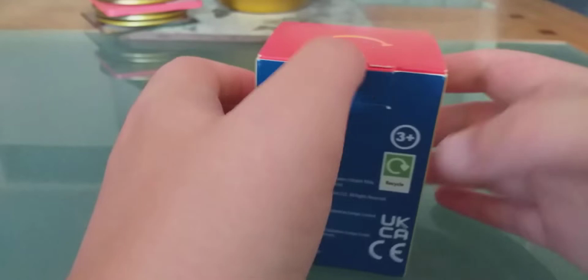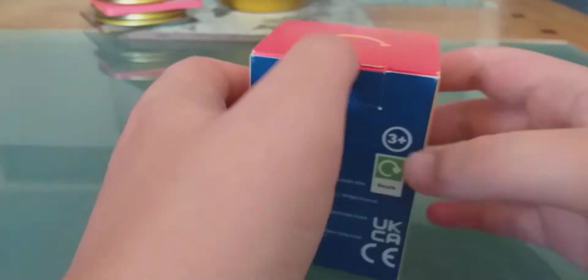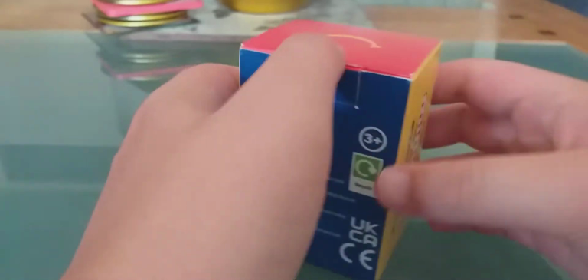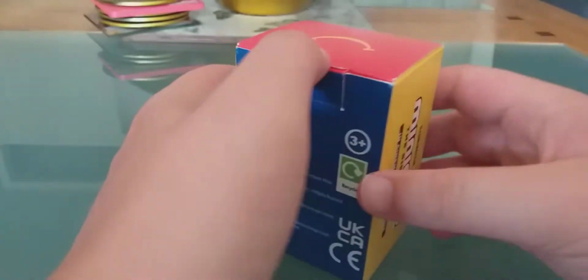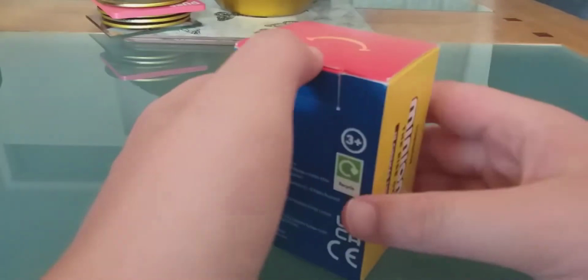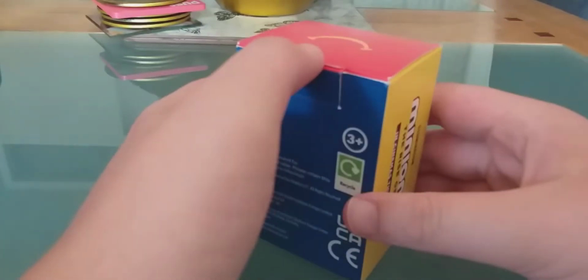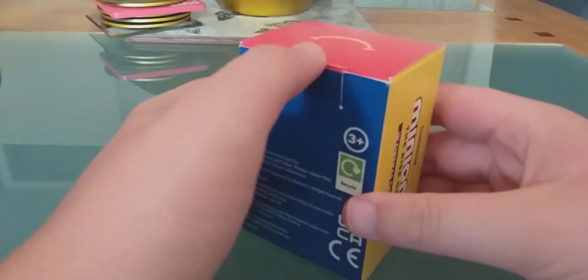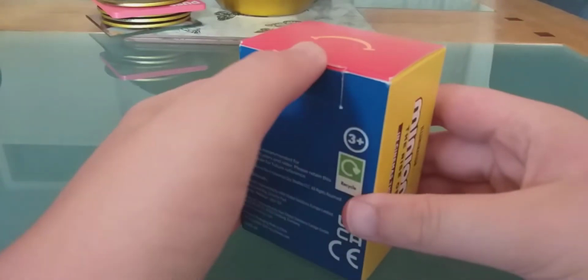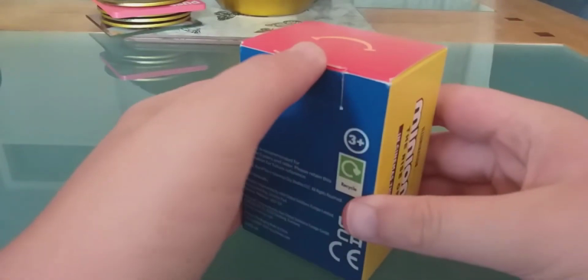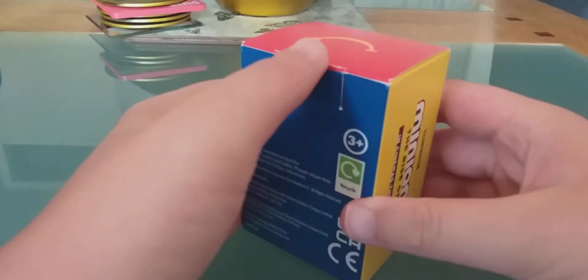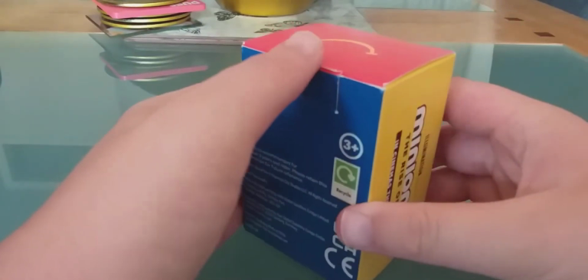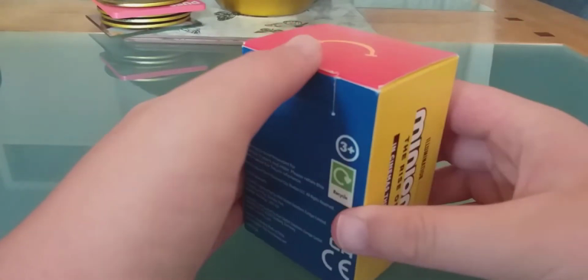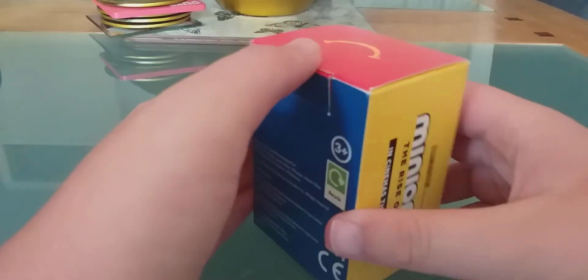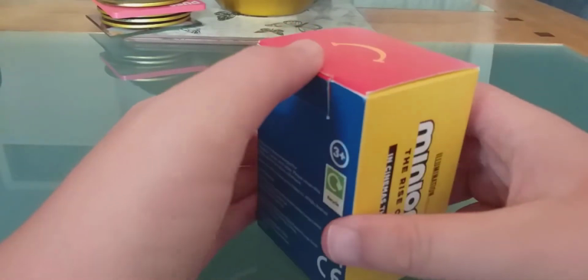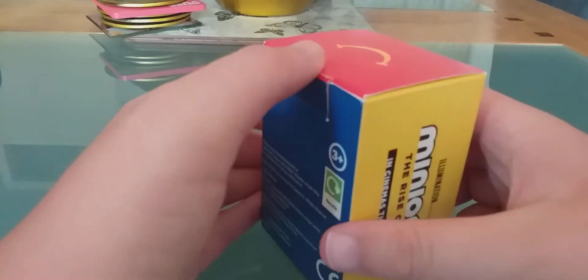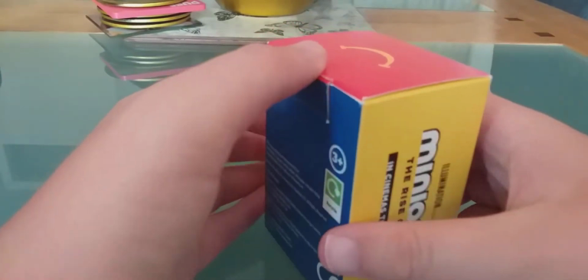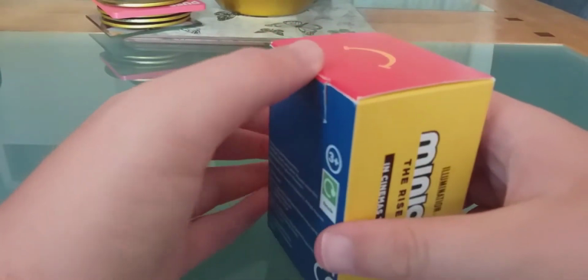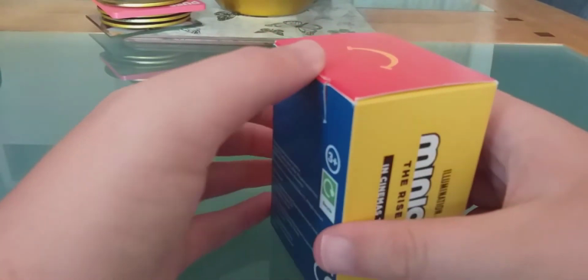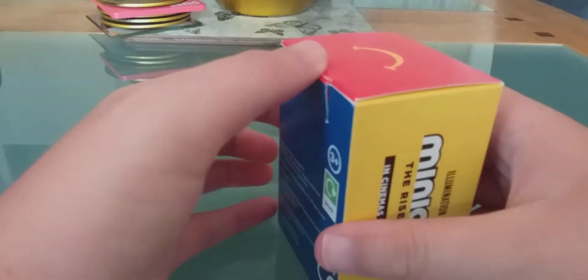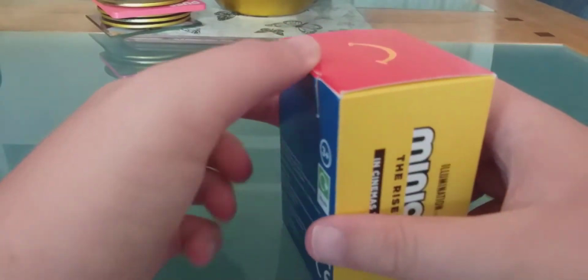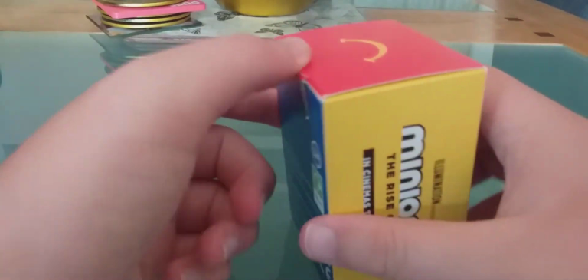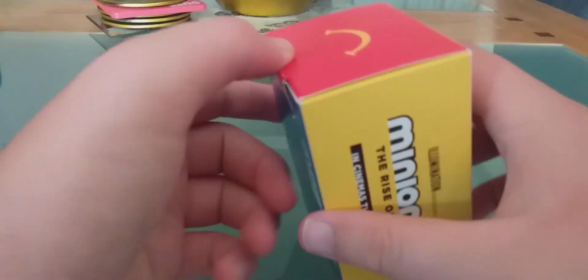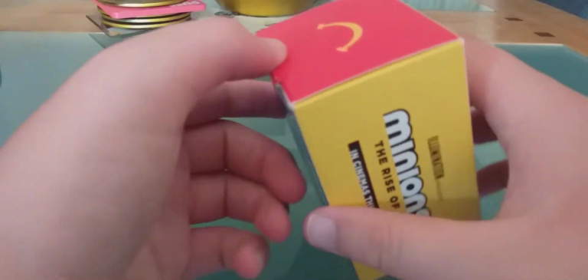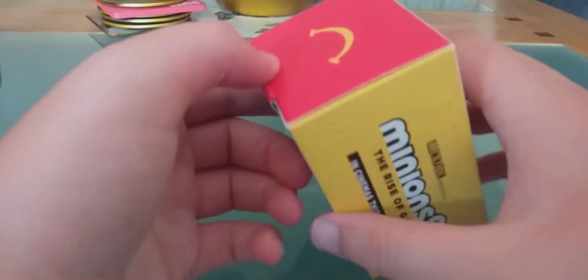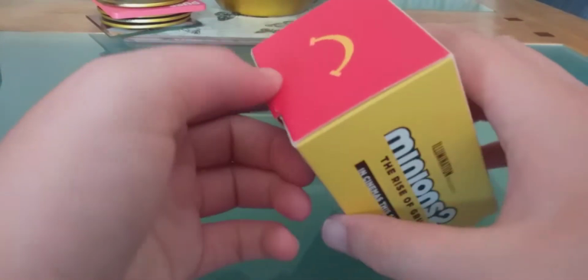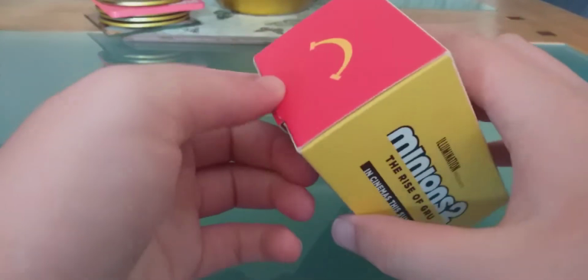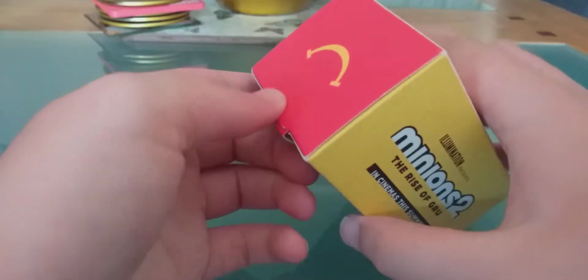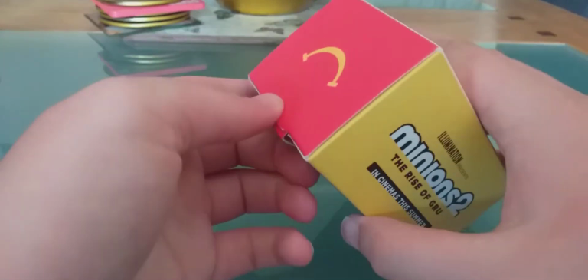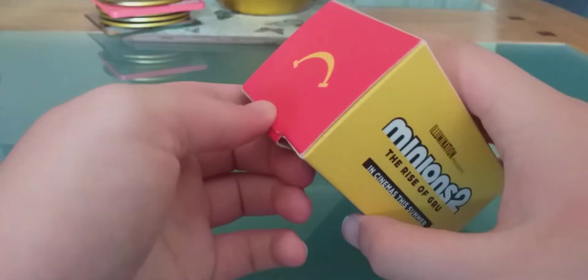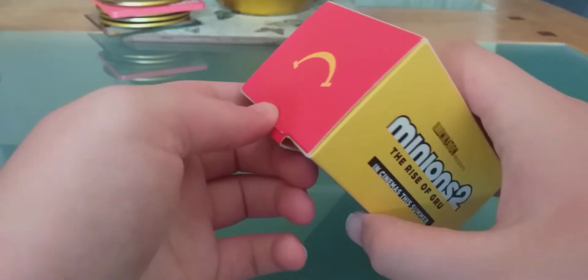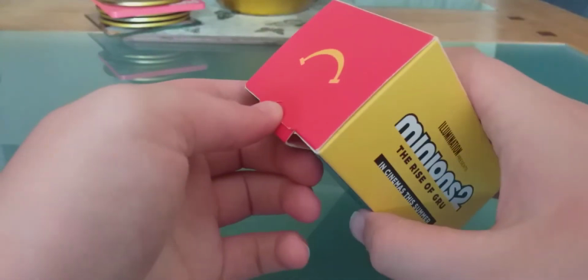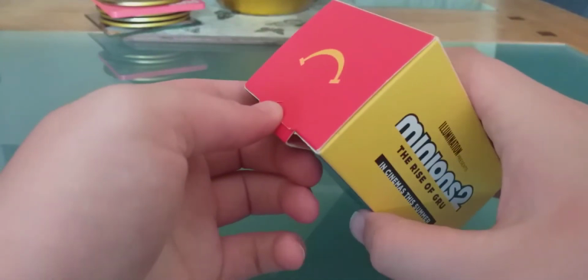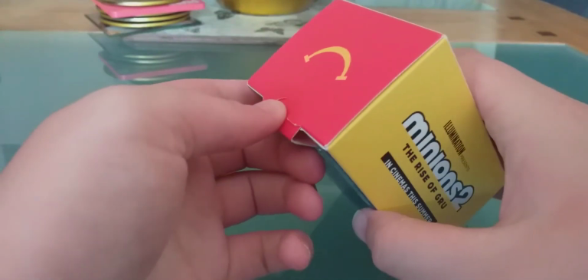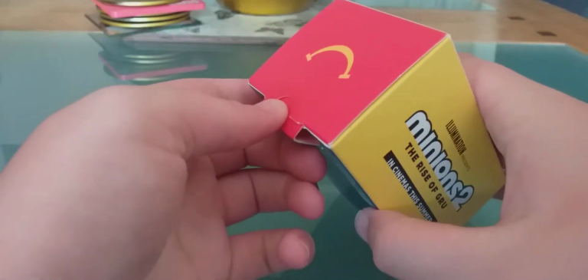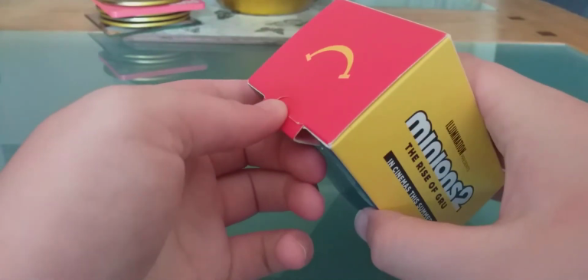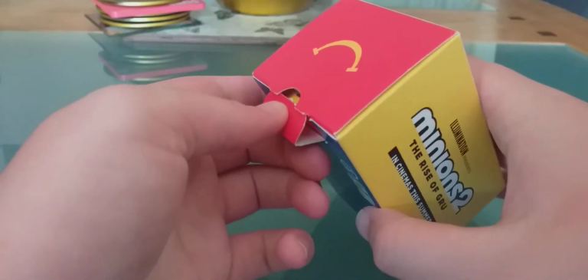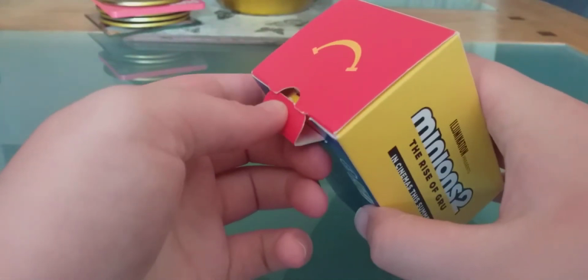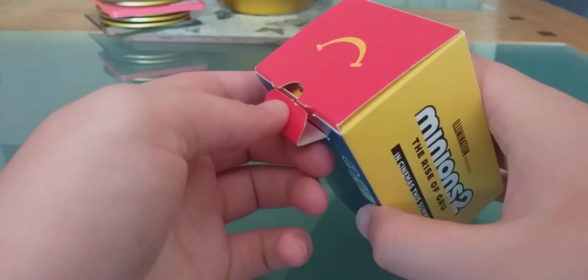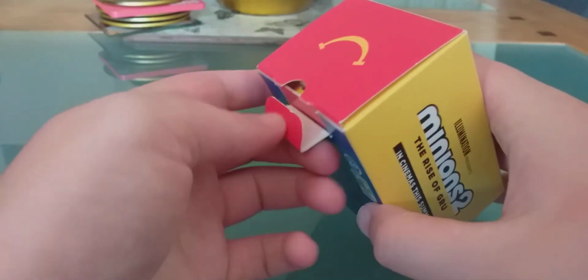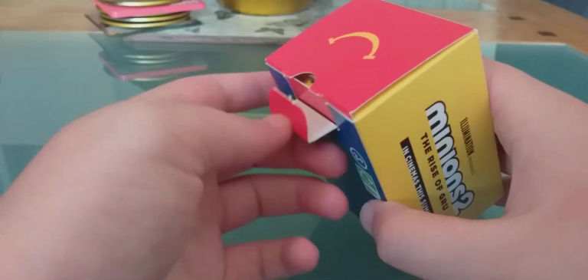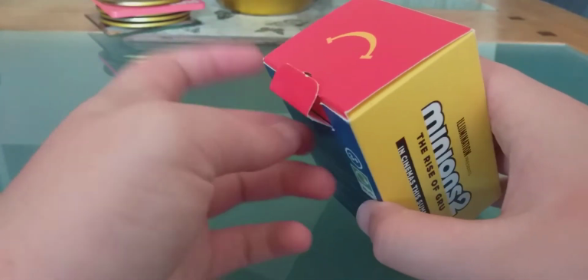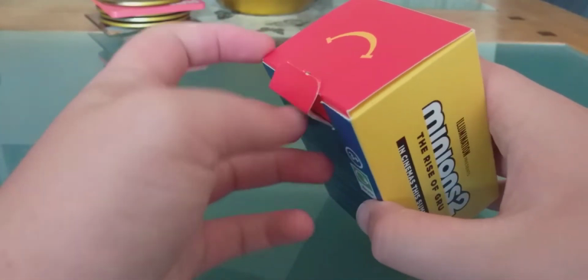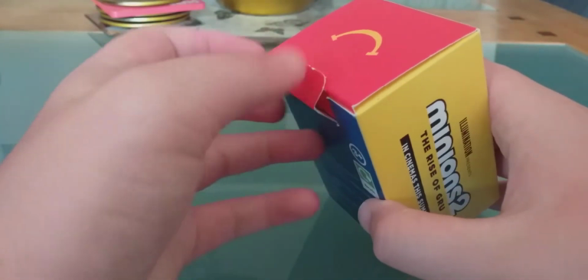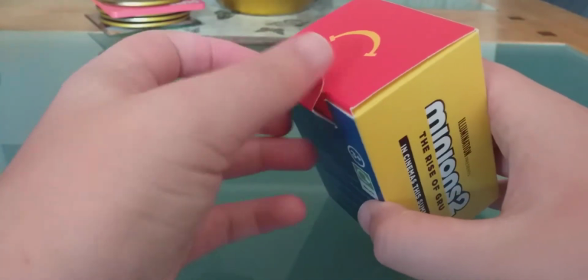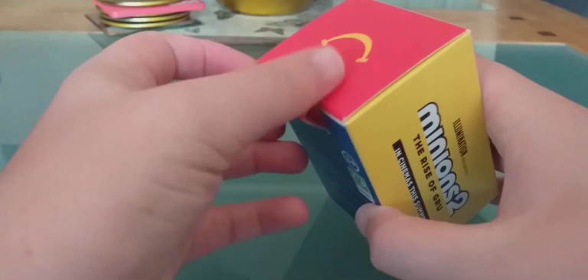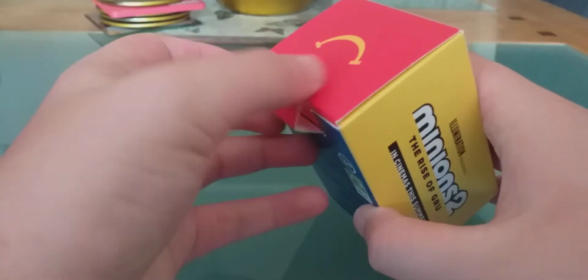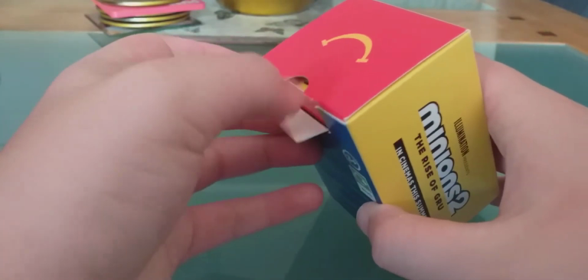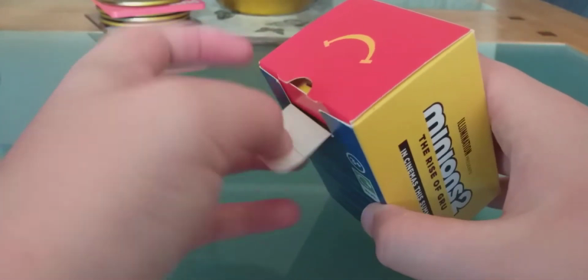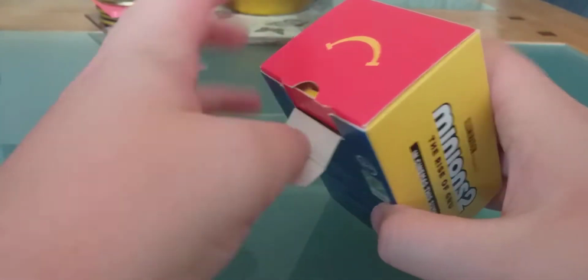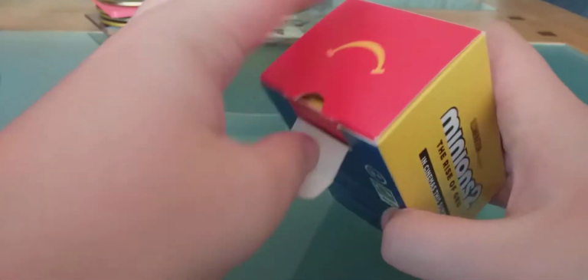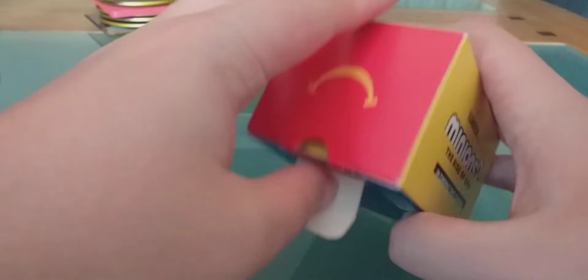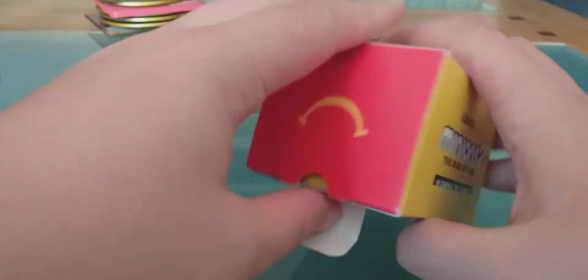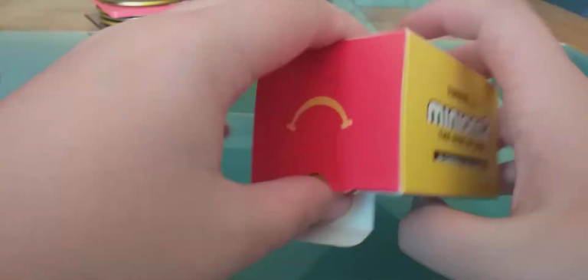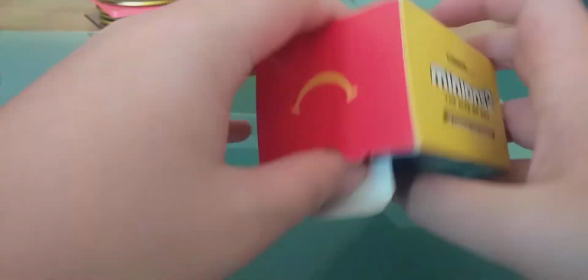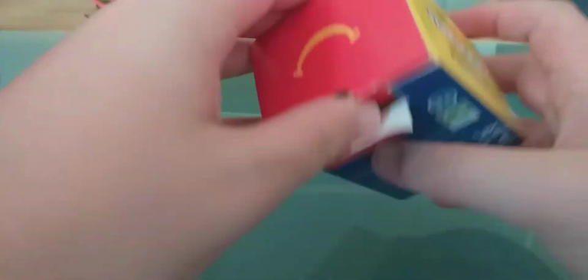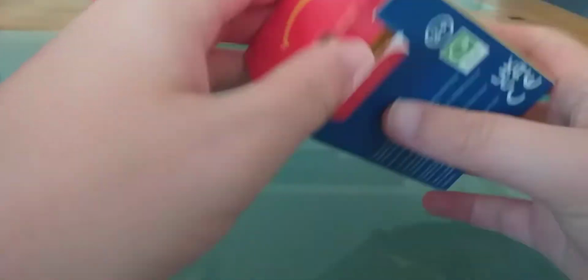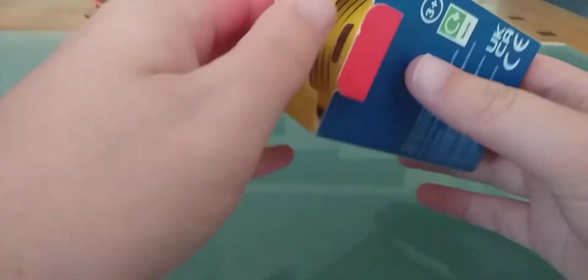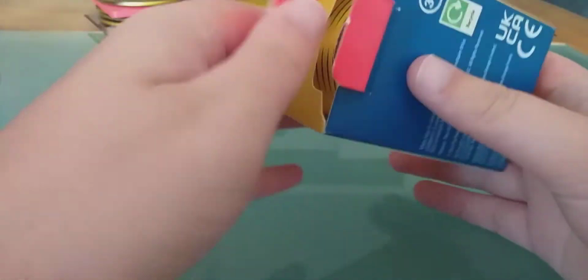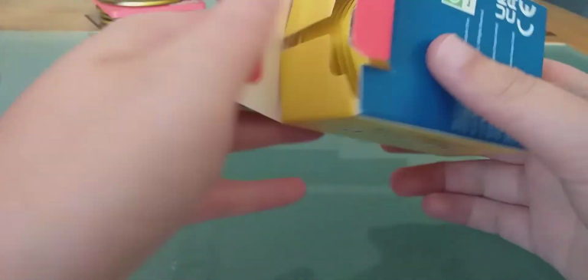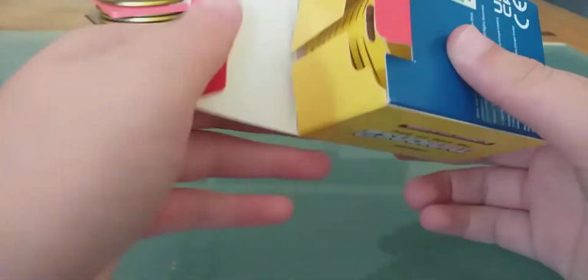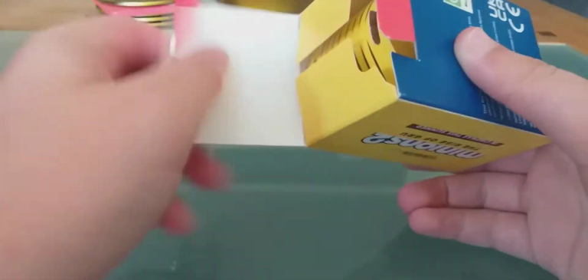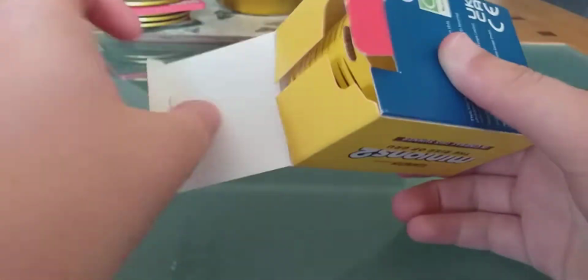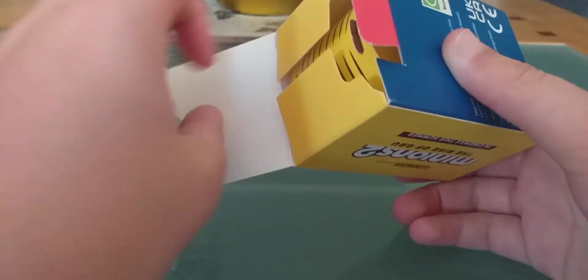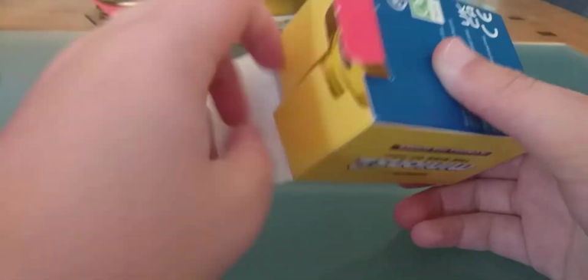Hello, welcome back to another video. Today we are opening a Minions 2 Mystery Box.